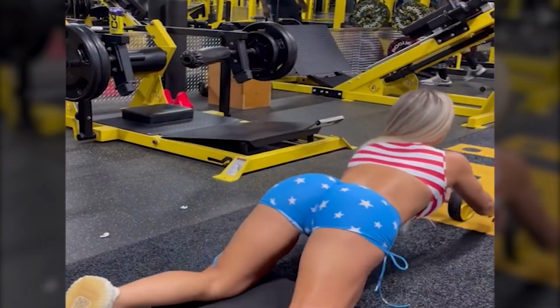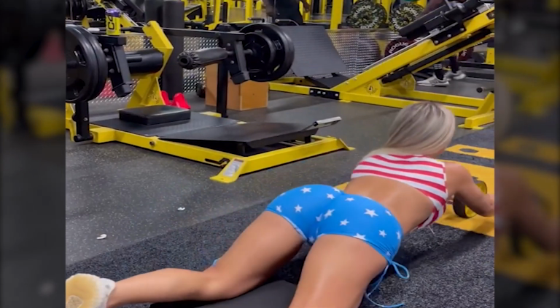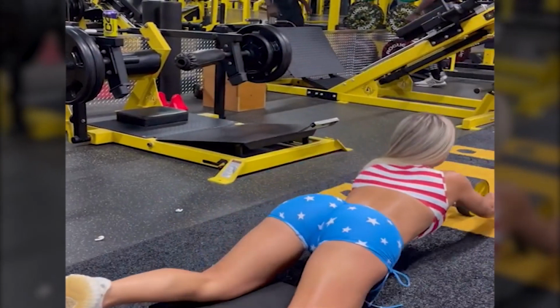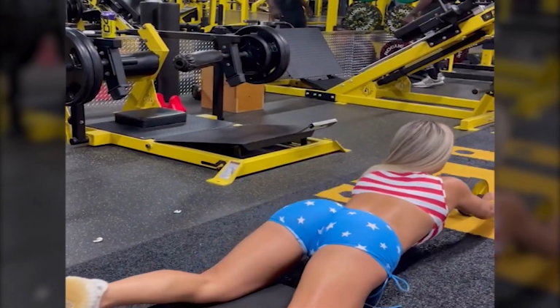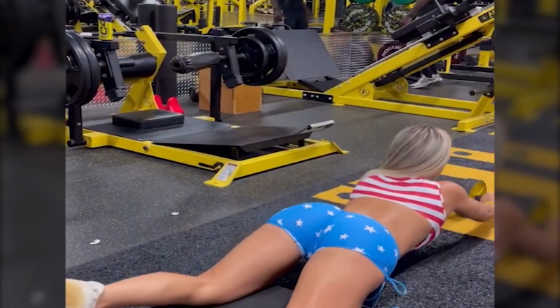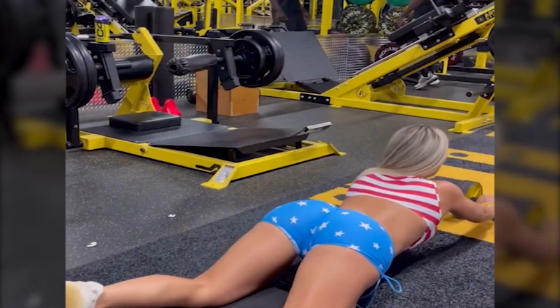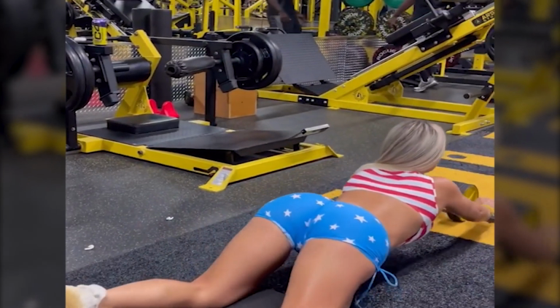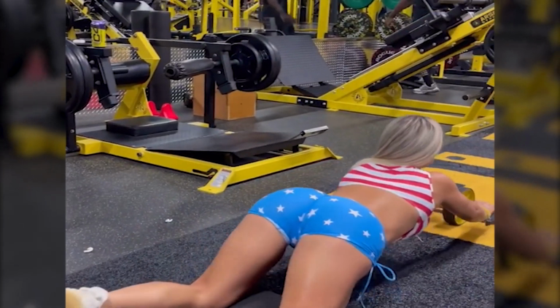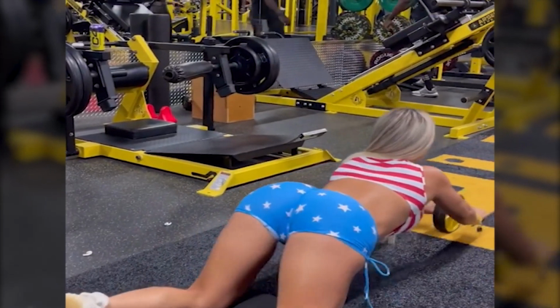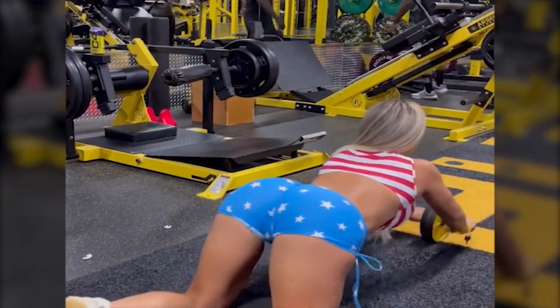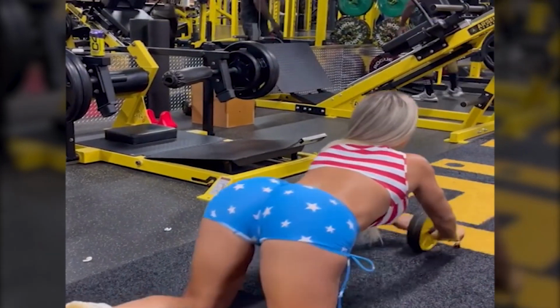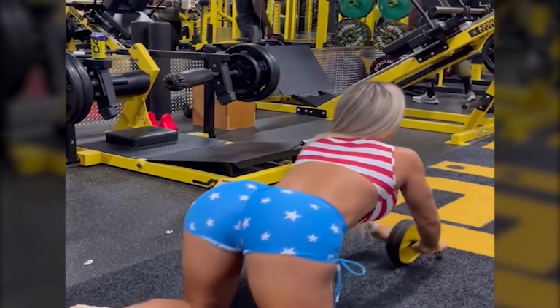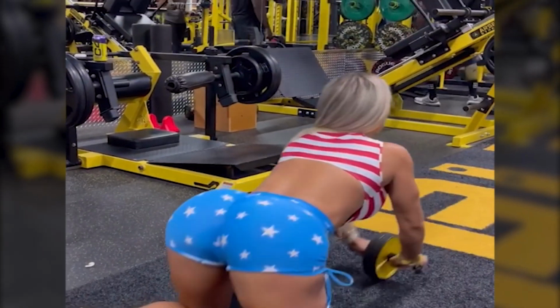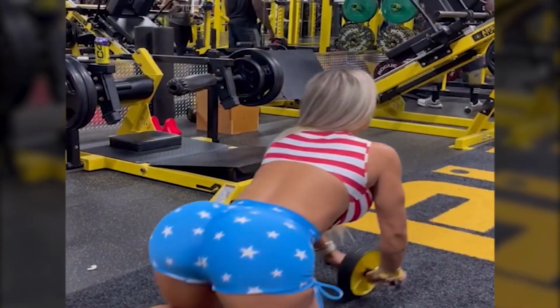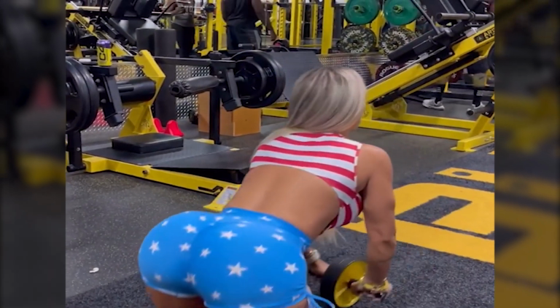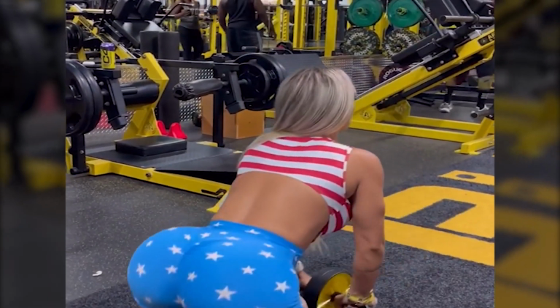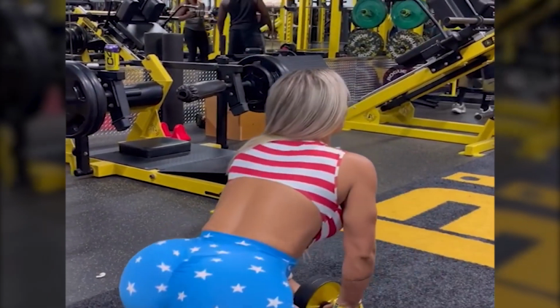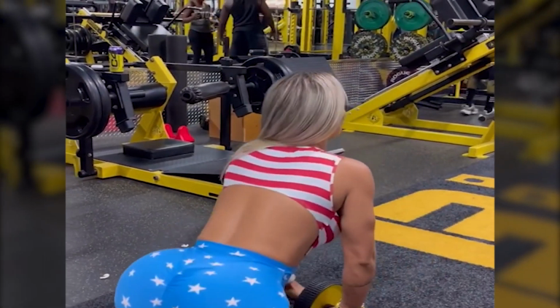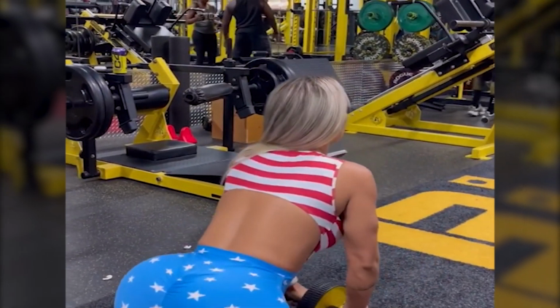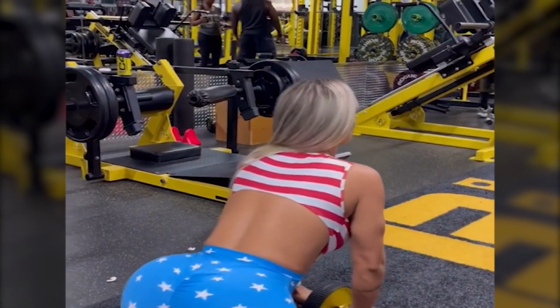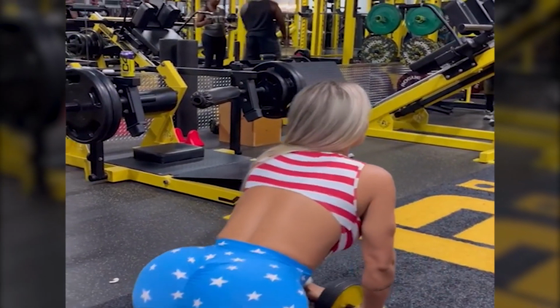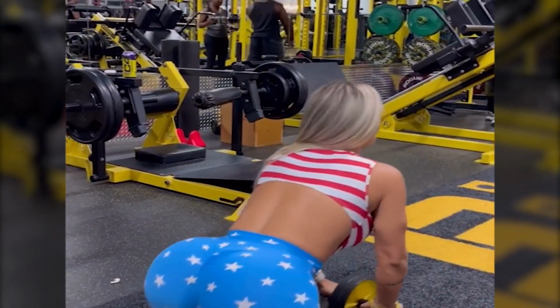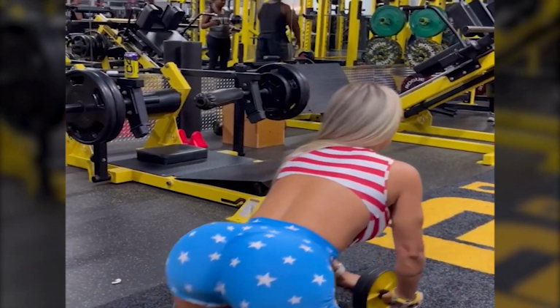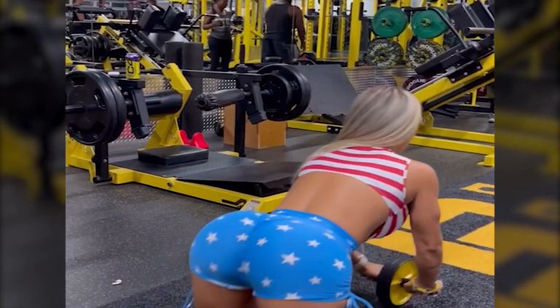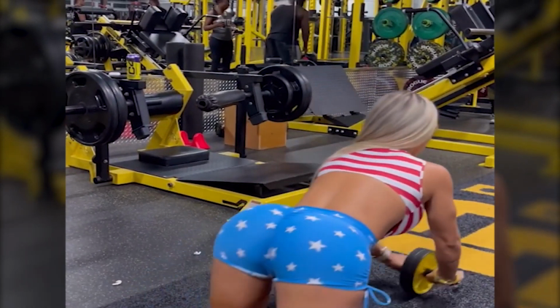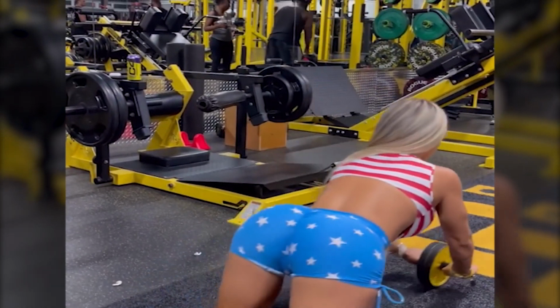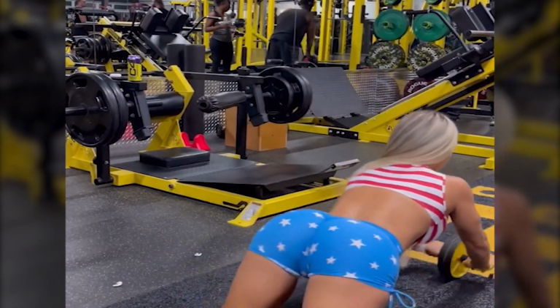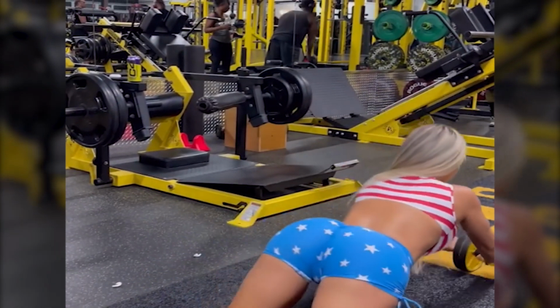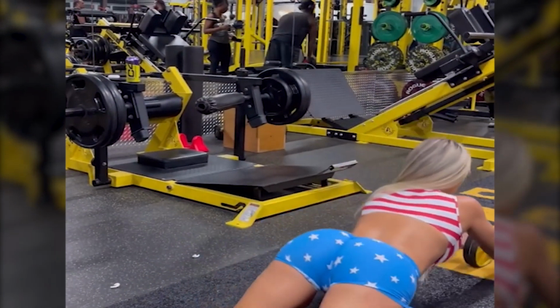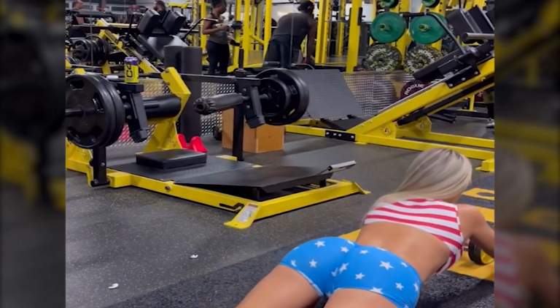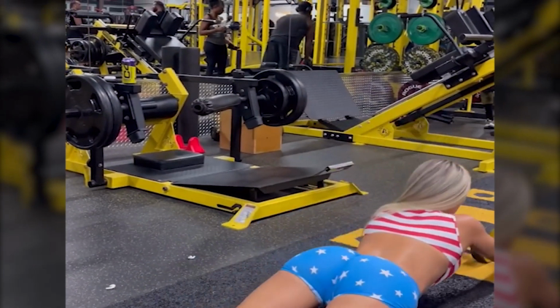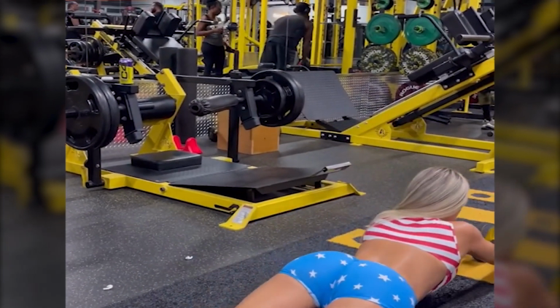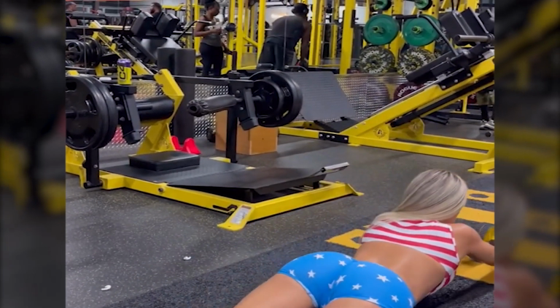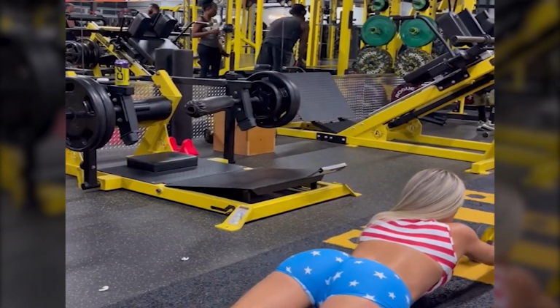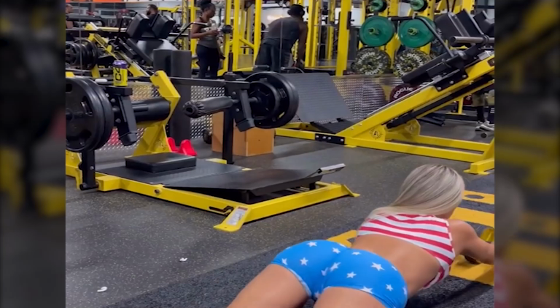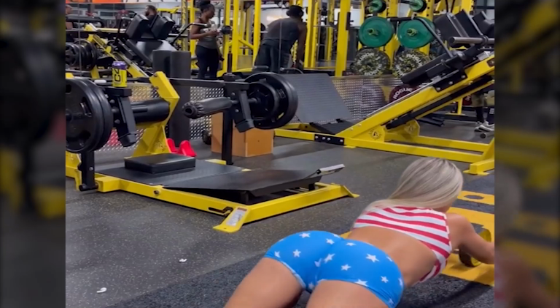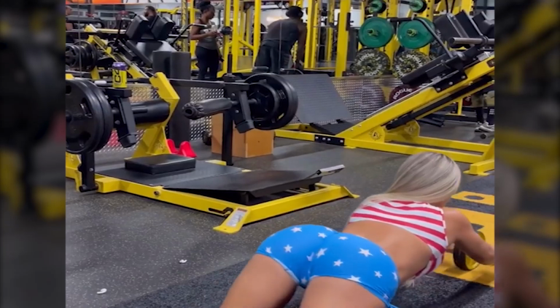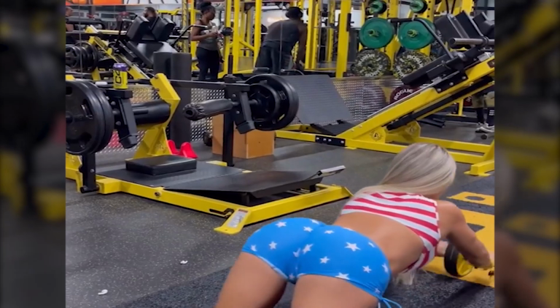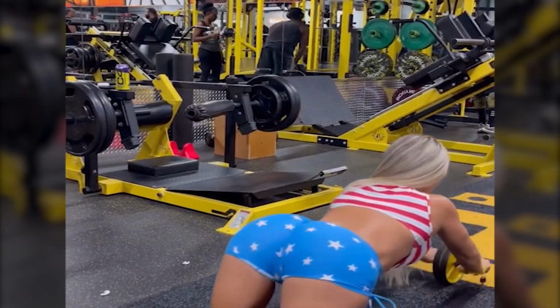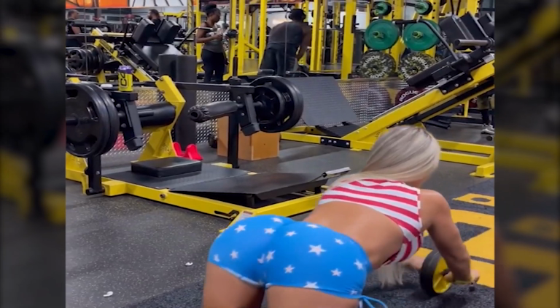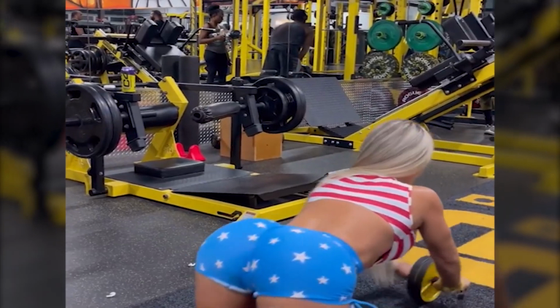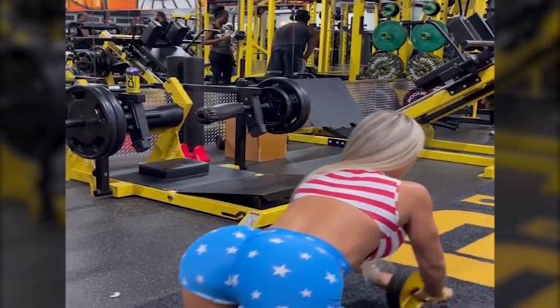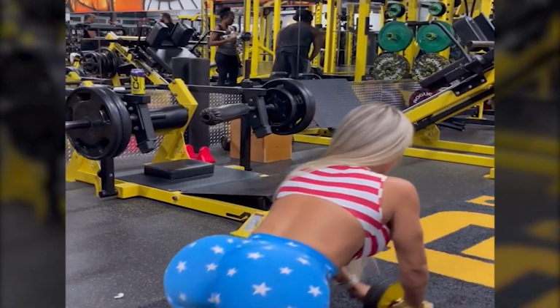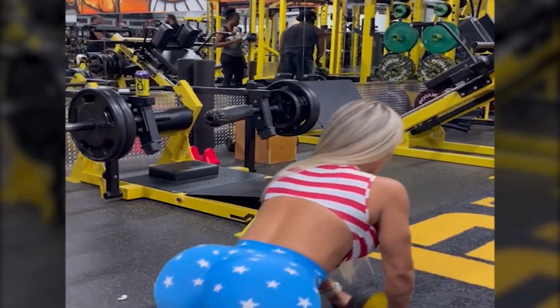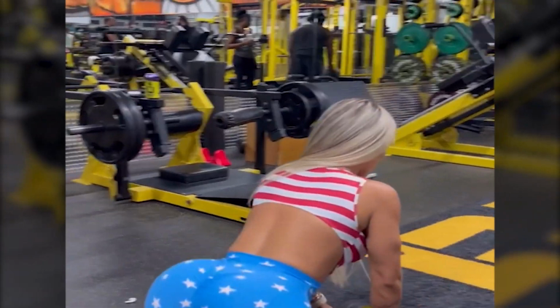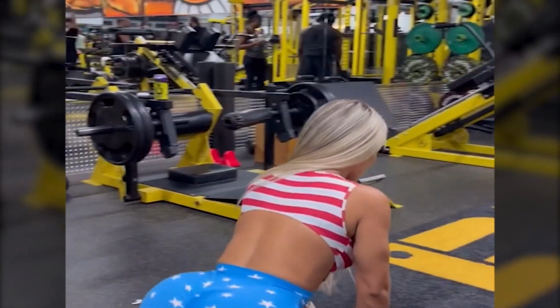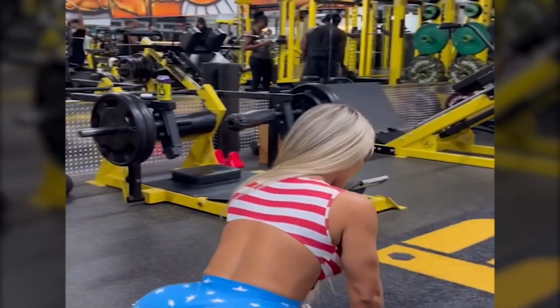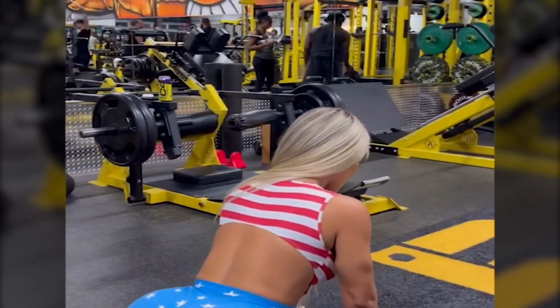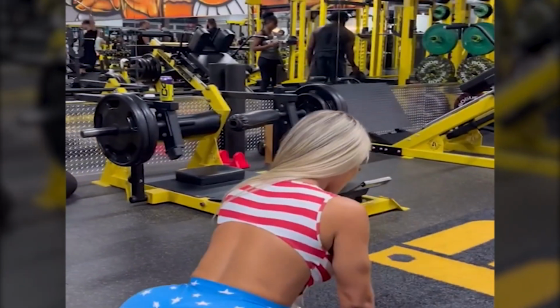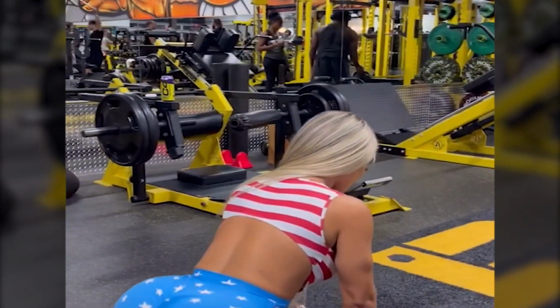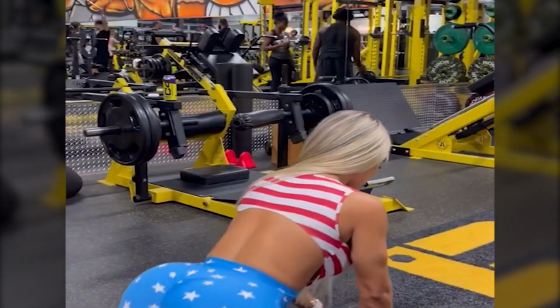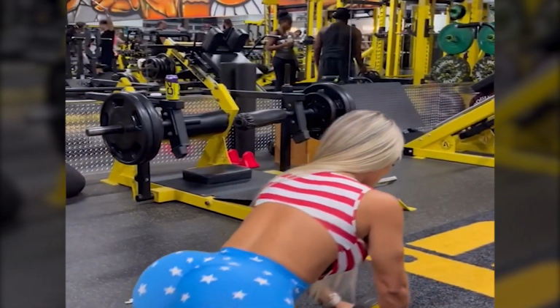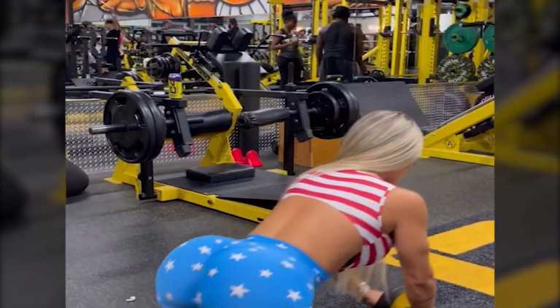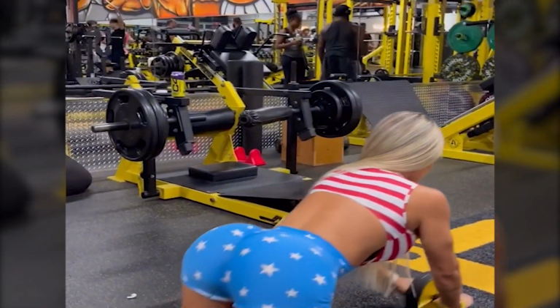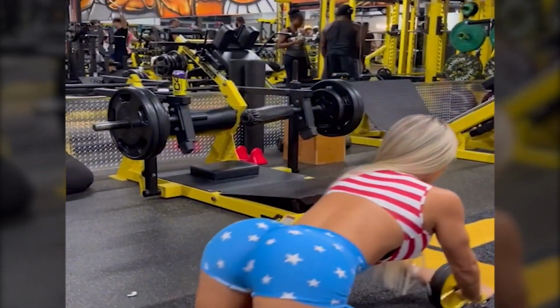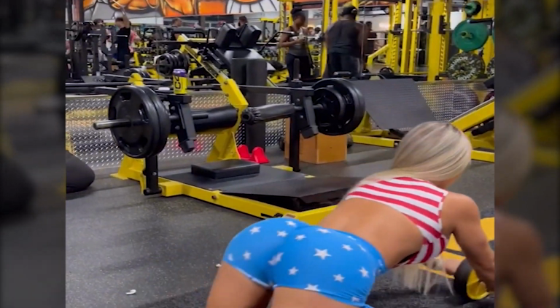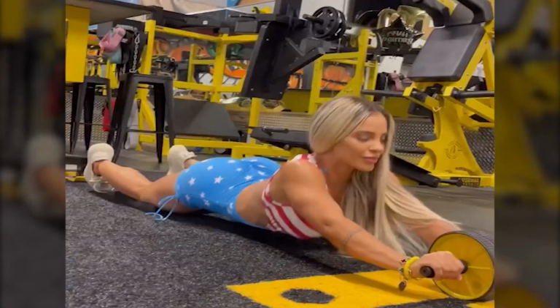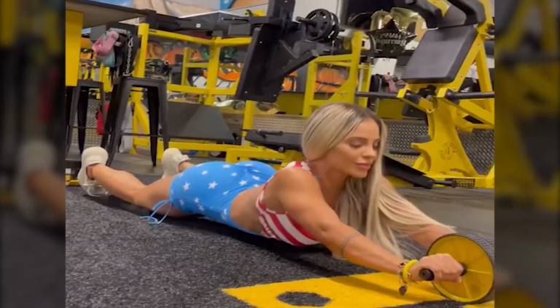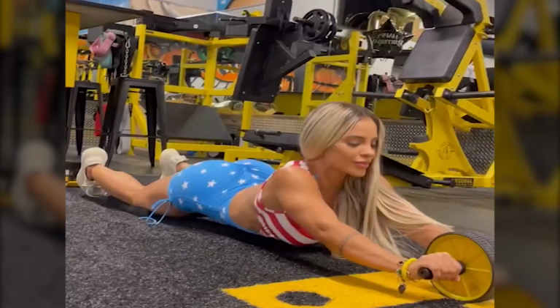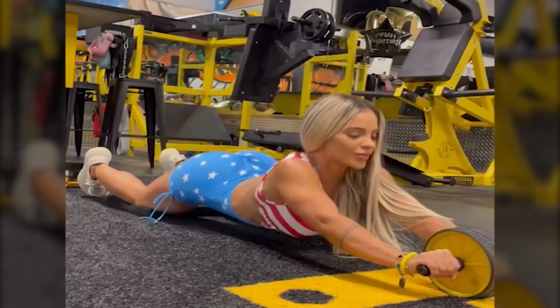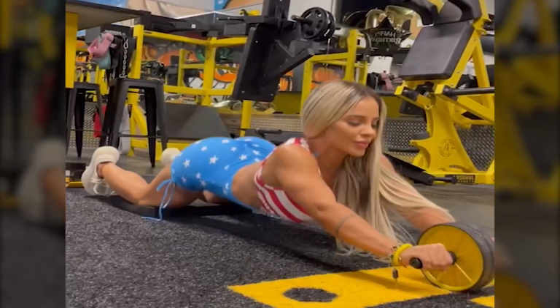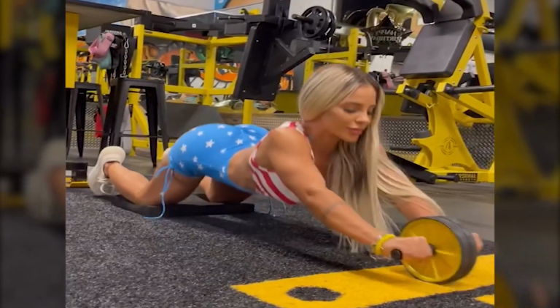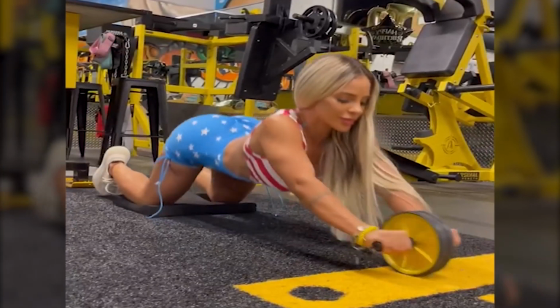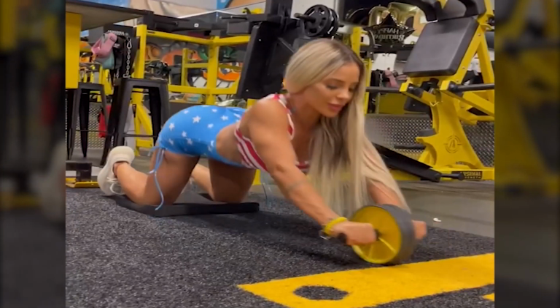Moriah's workout plan is a blend of strength training, cardio, and flexibility exercises. Typically, her week looks like this: